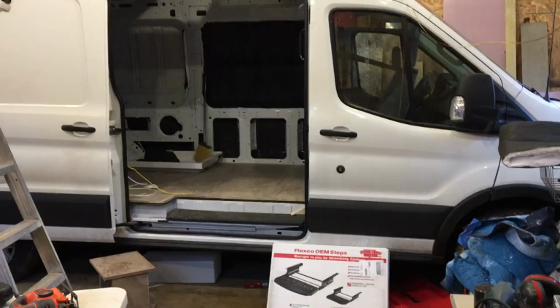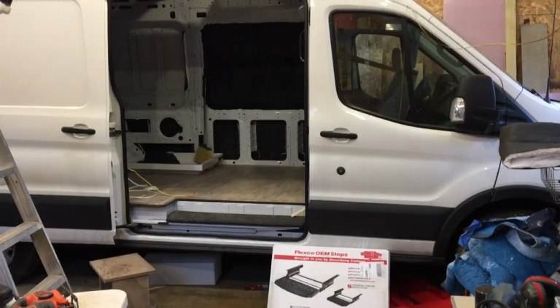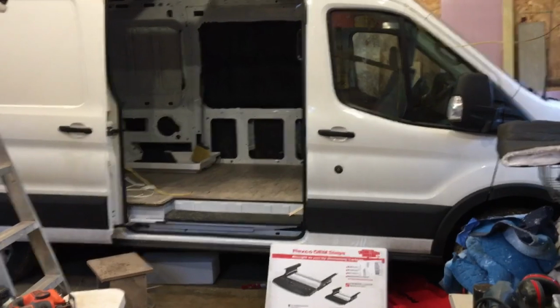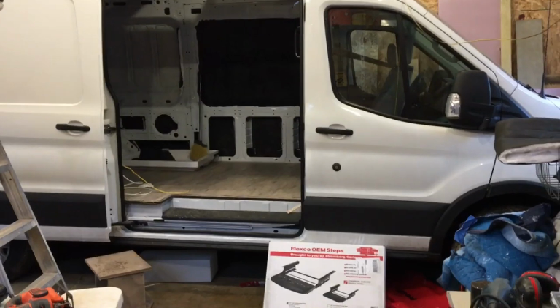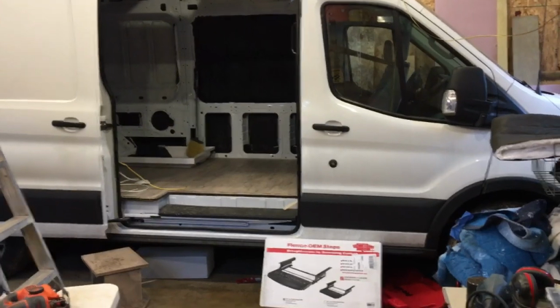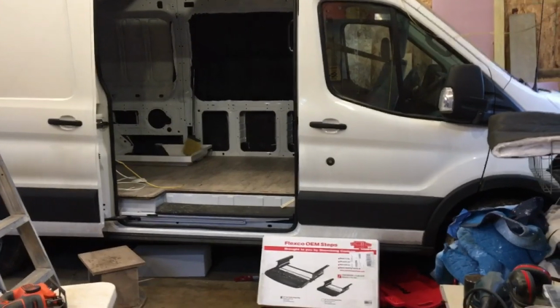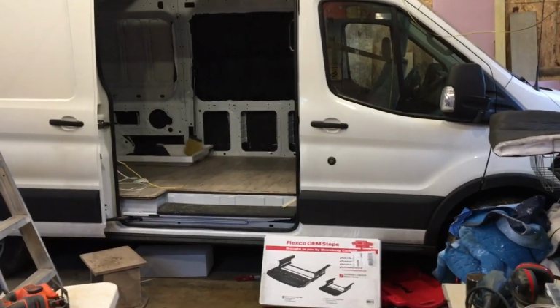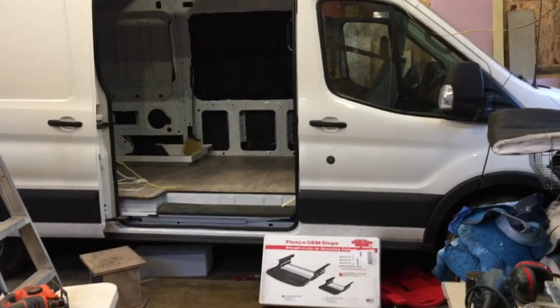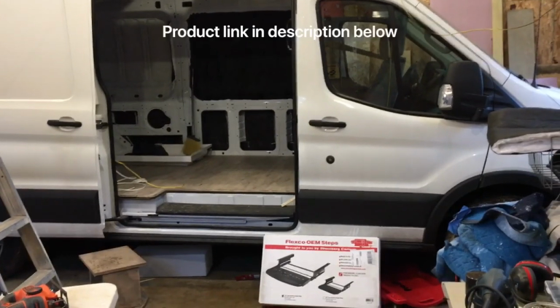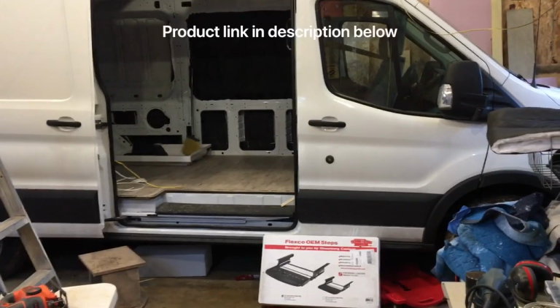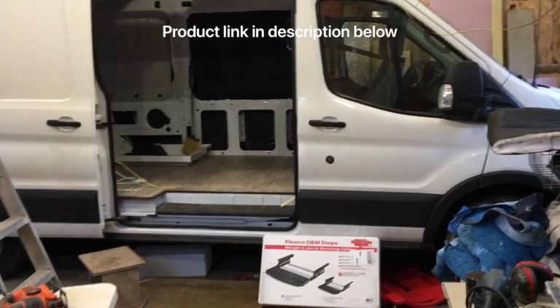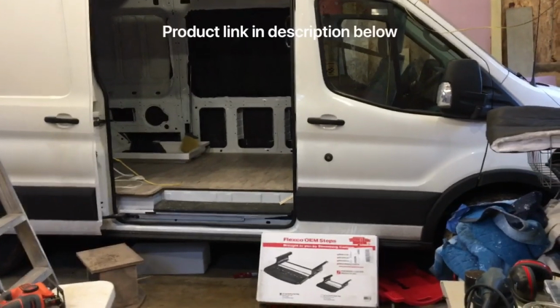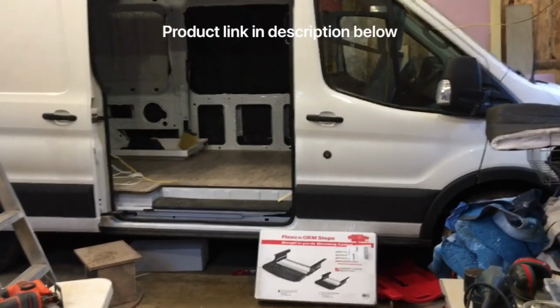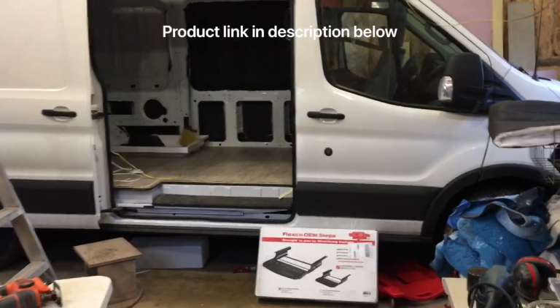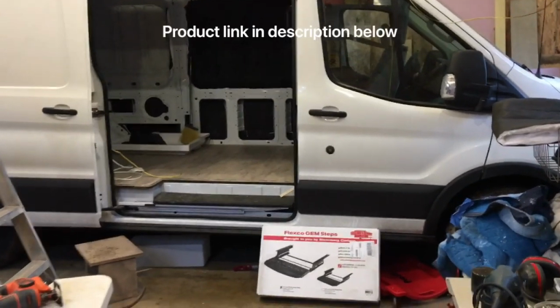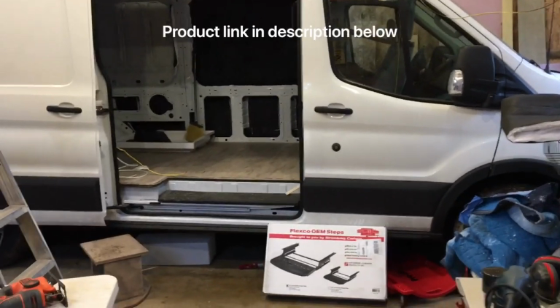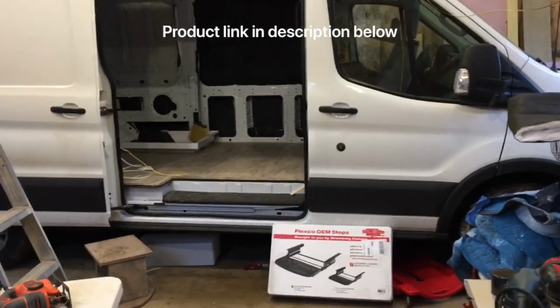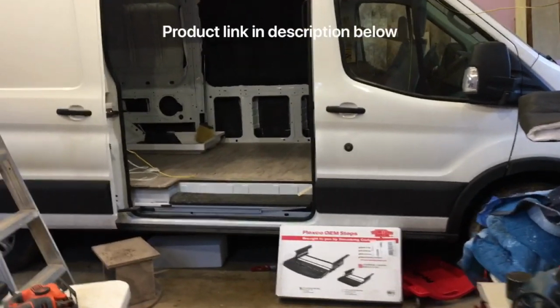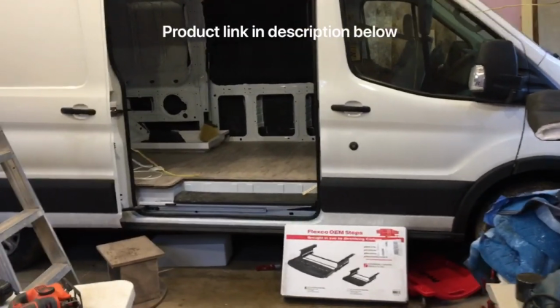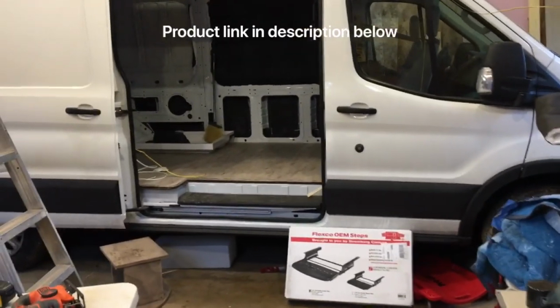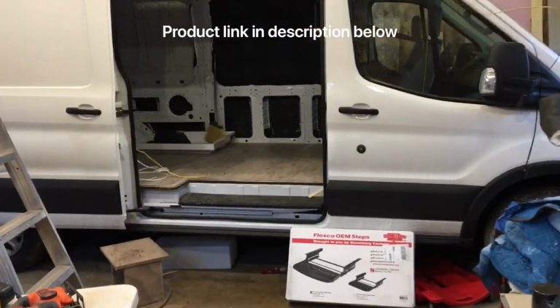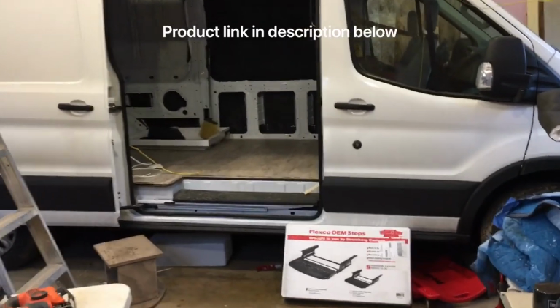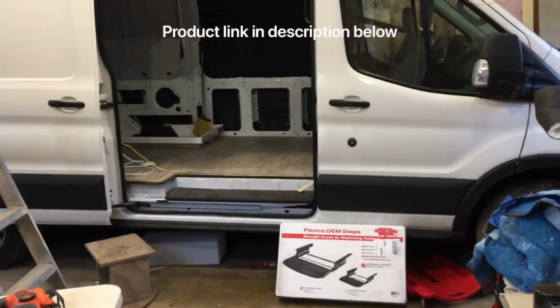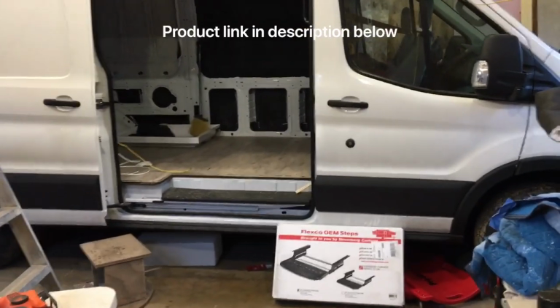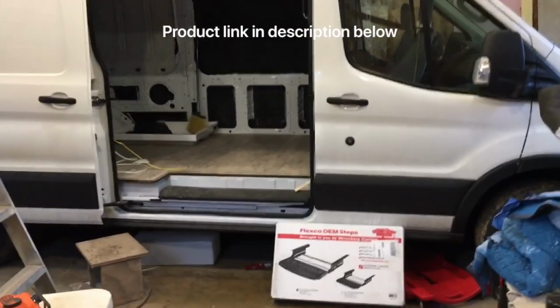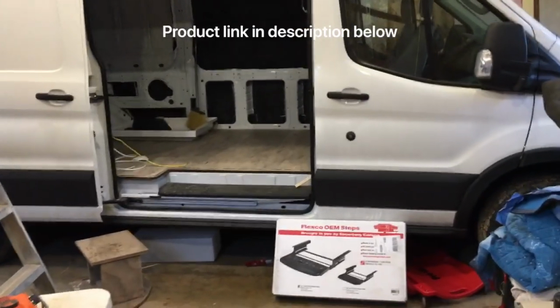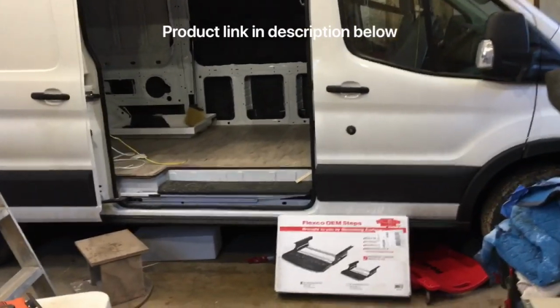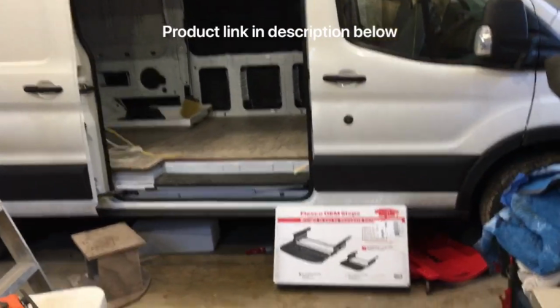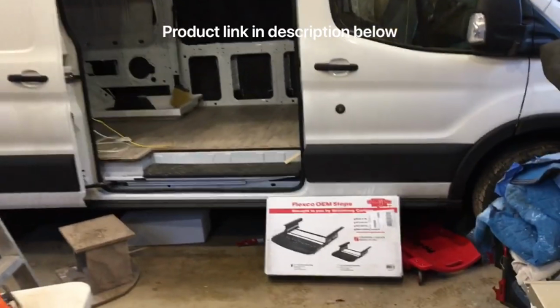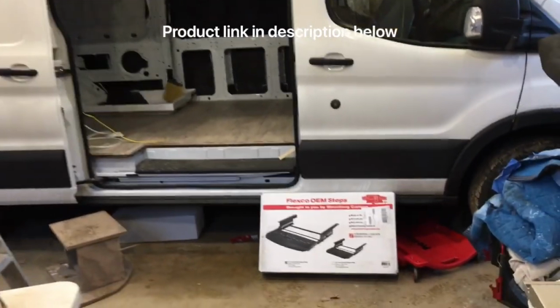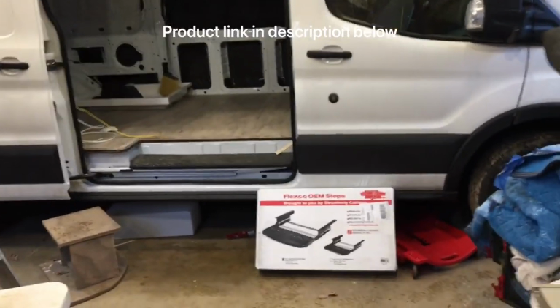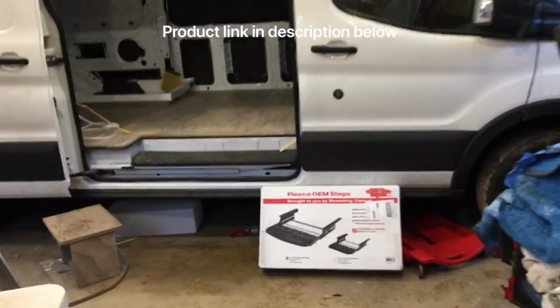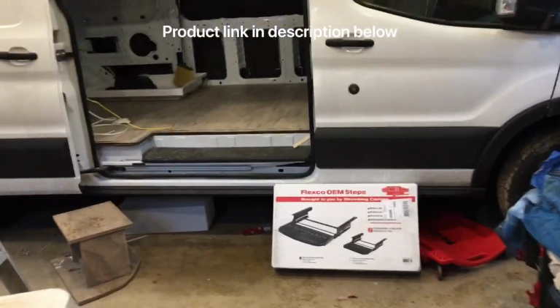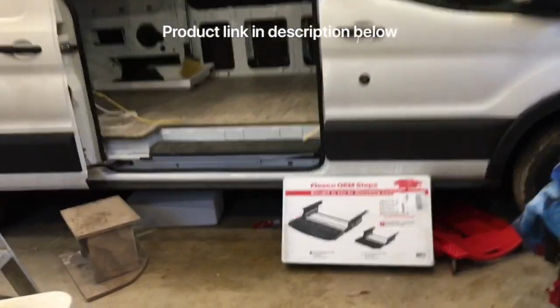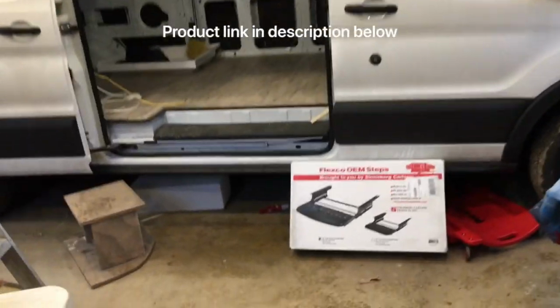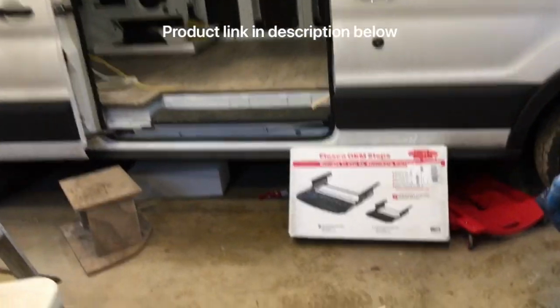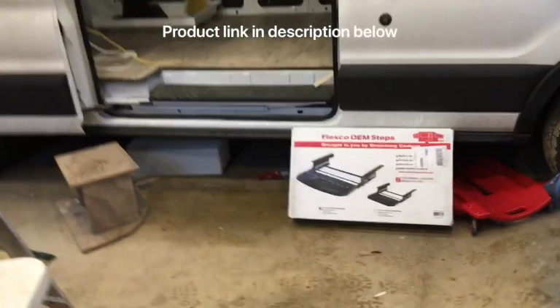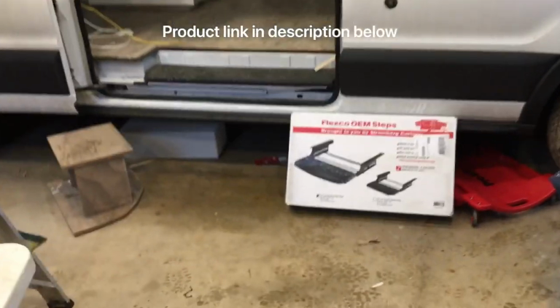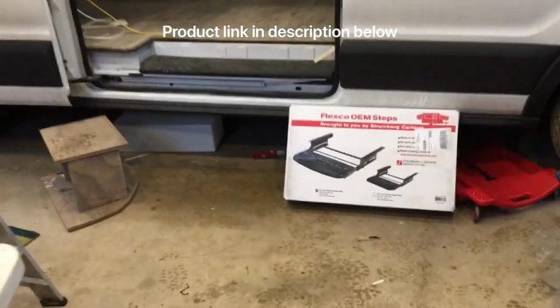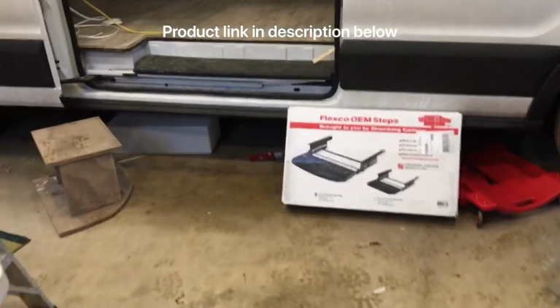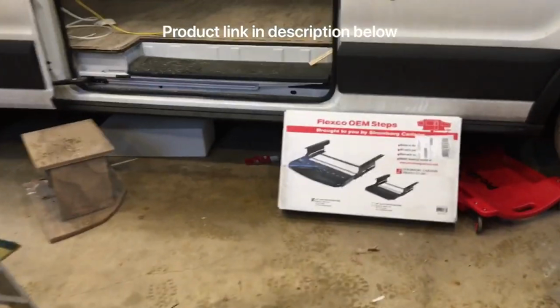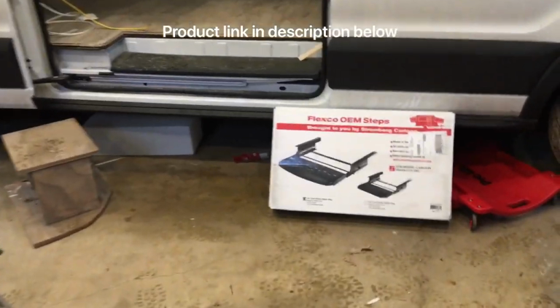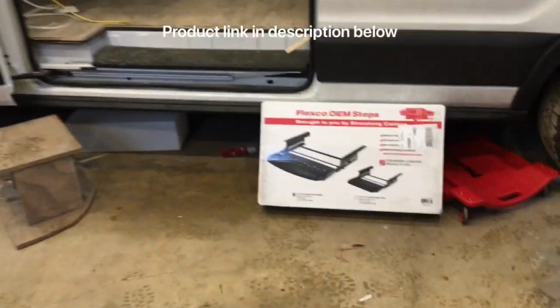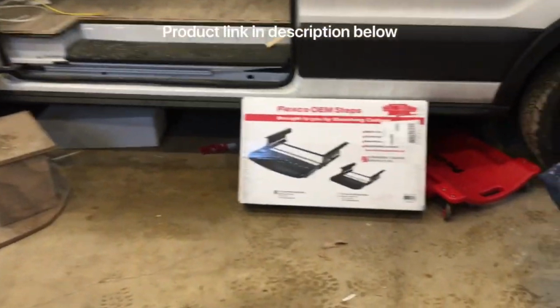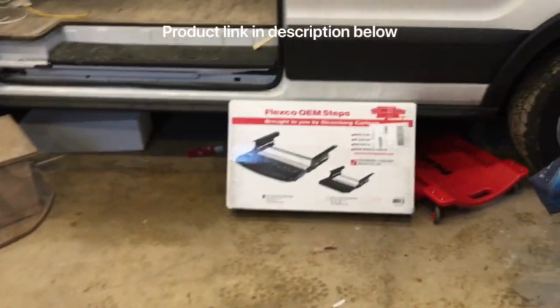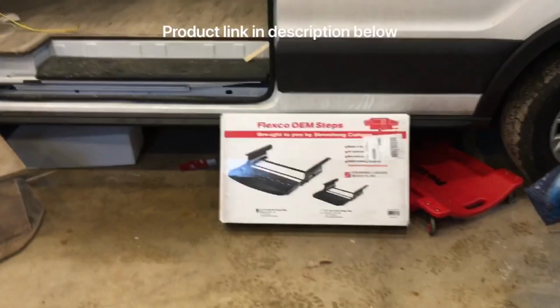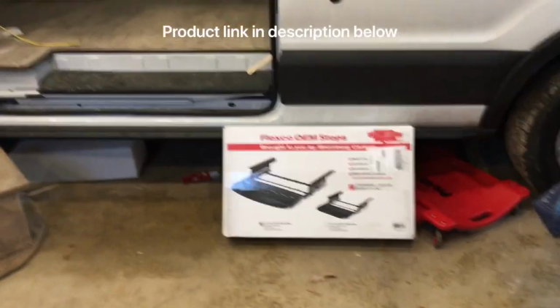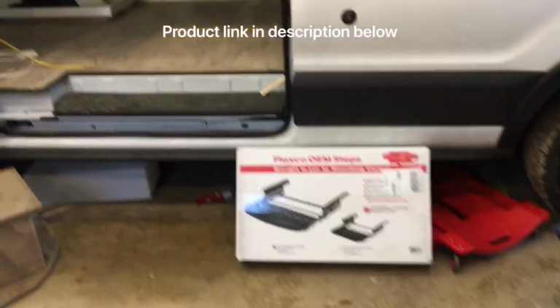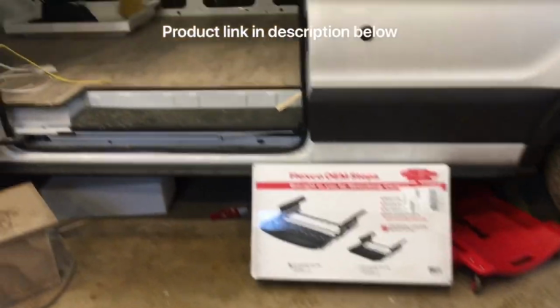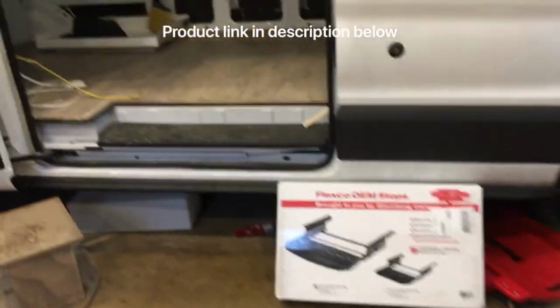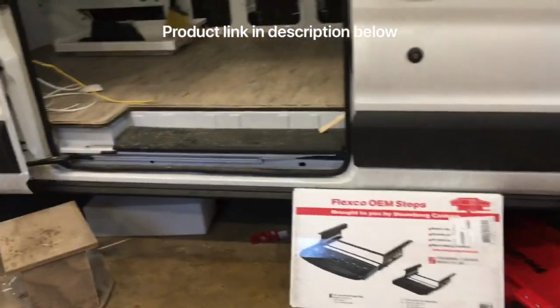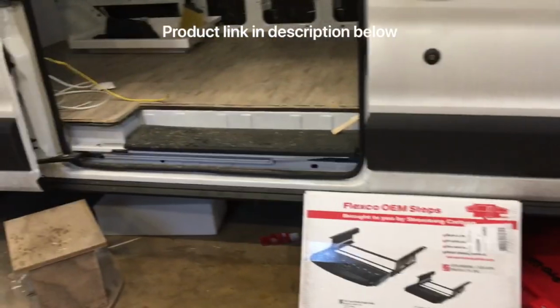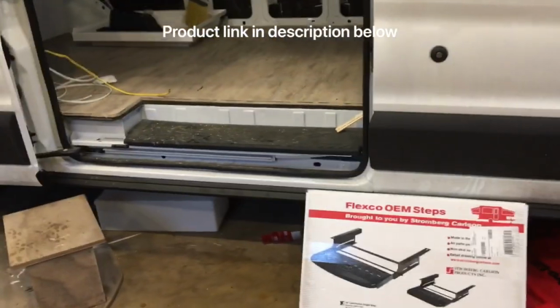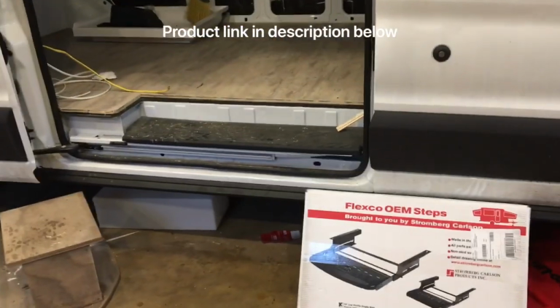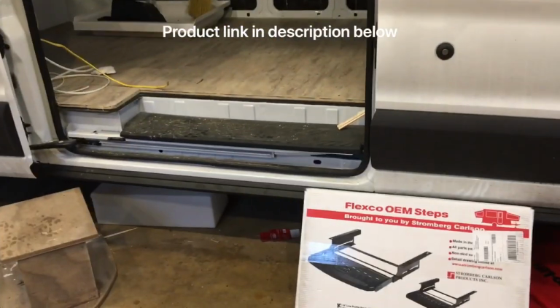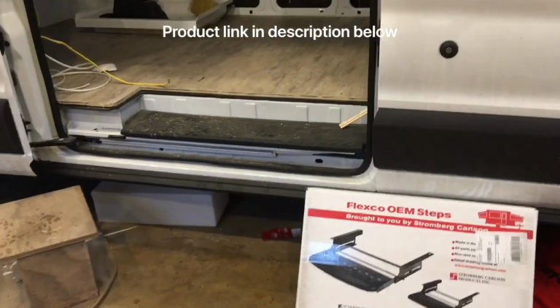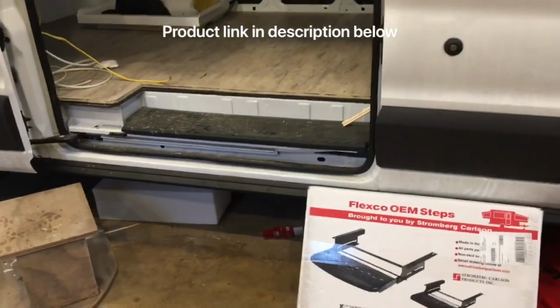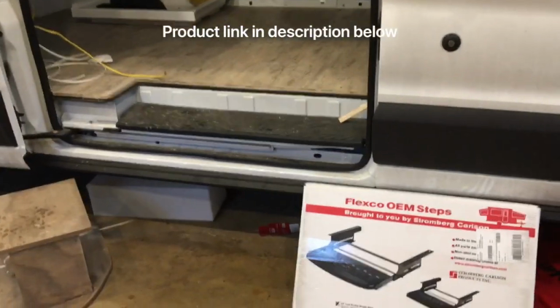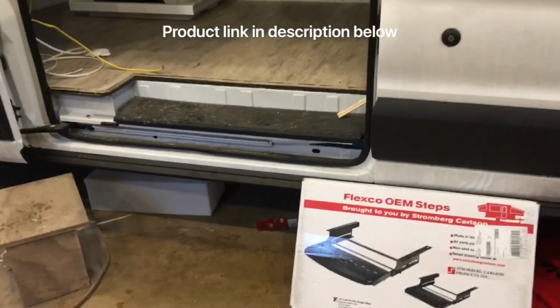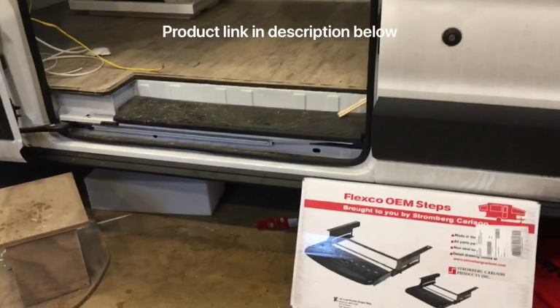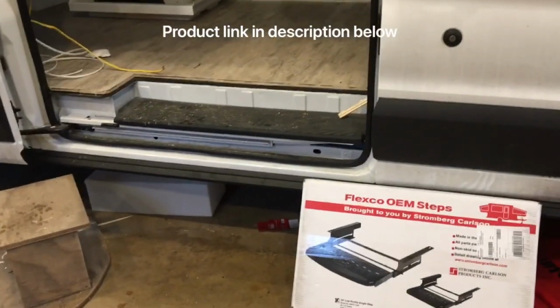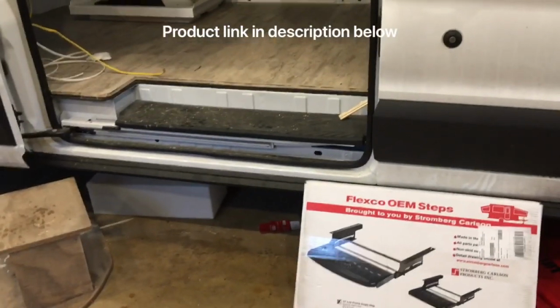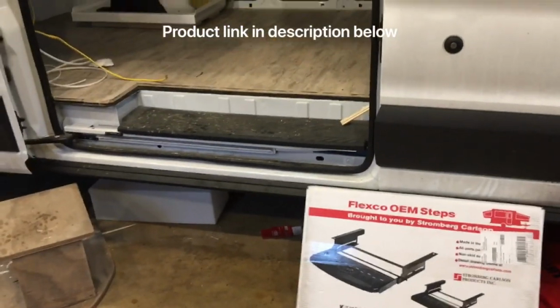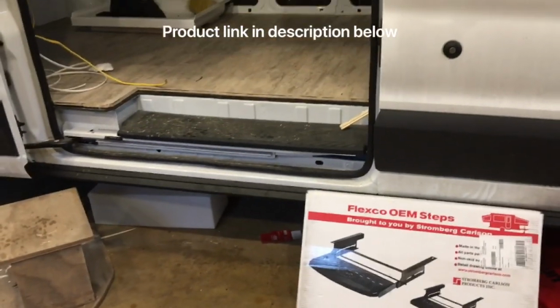In this video, I'll be installing the 24-inch wide FlexCo step onto this Ford Transit.